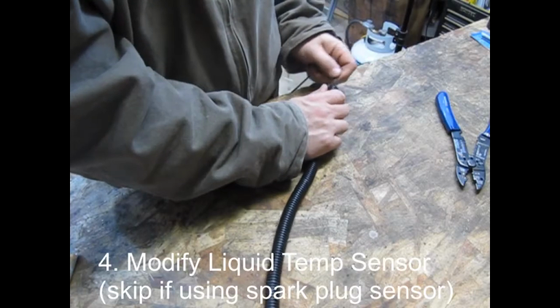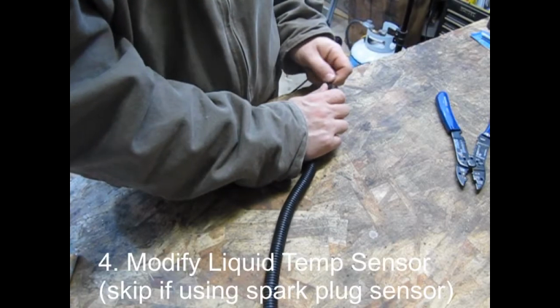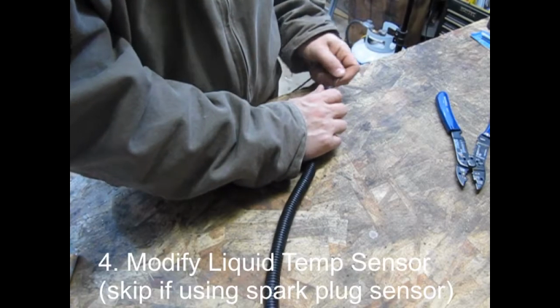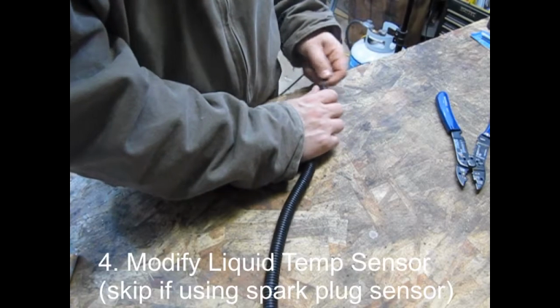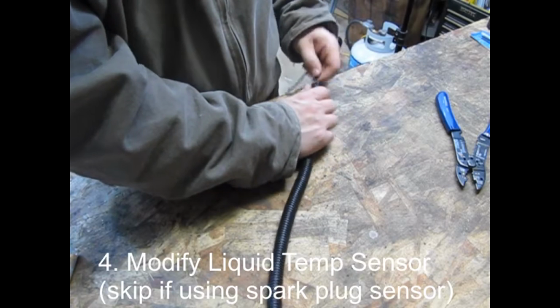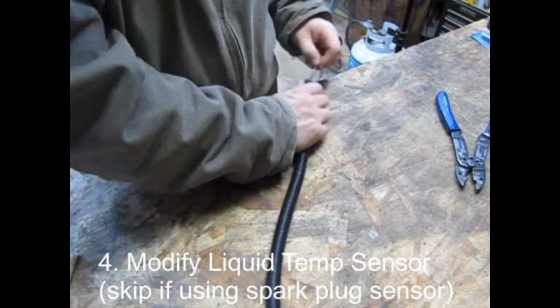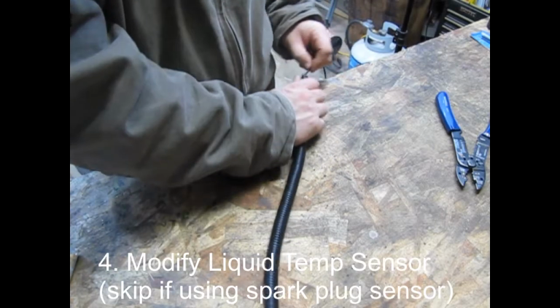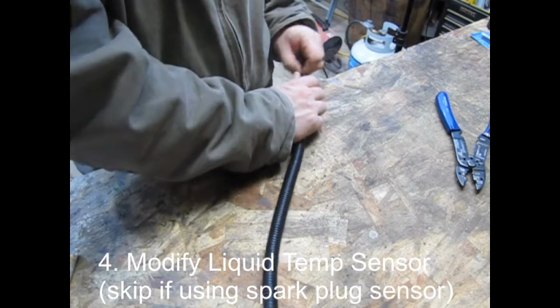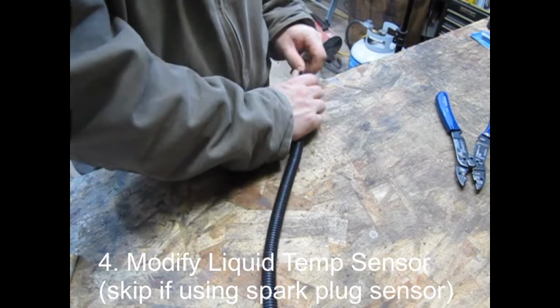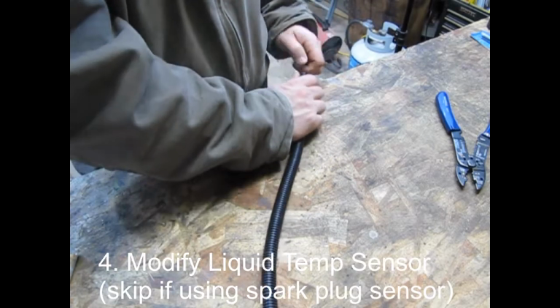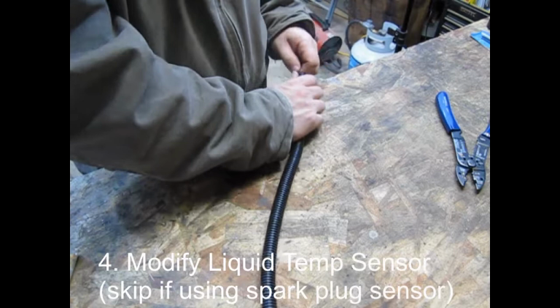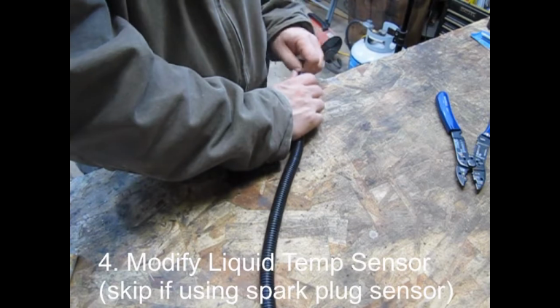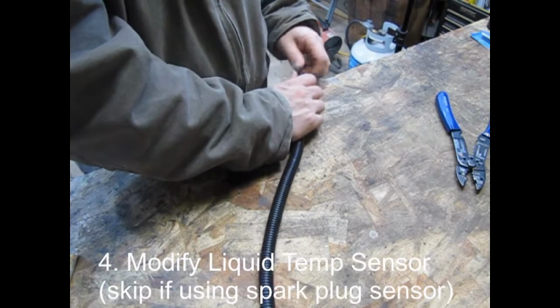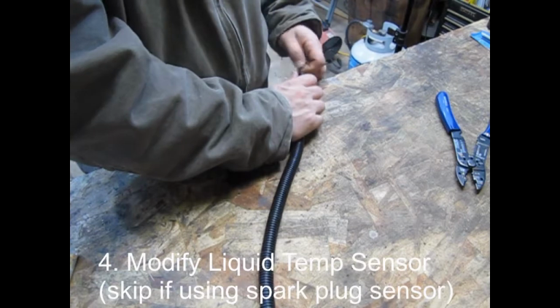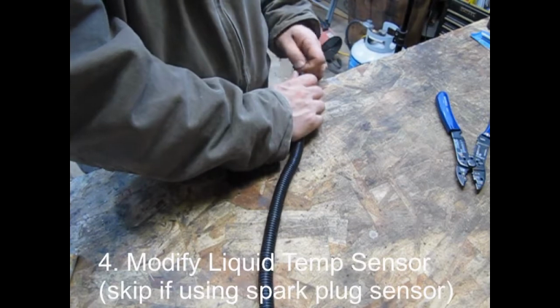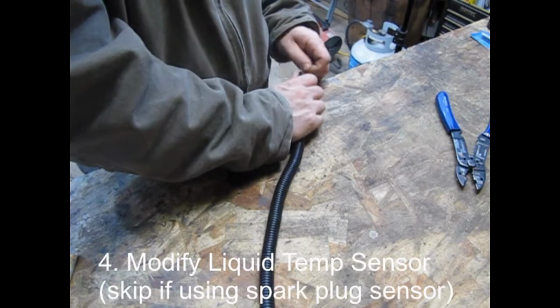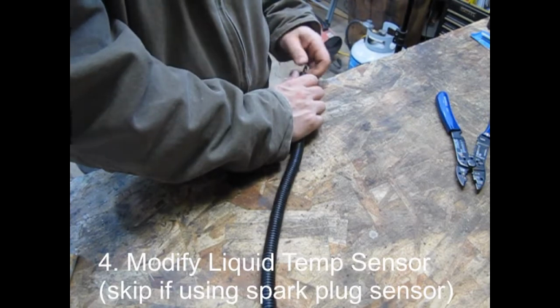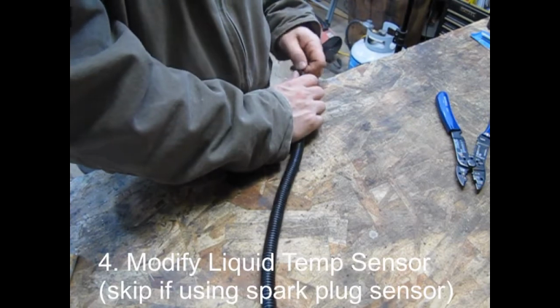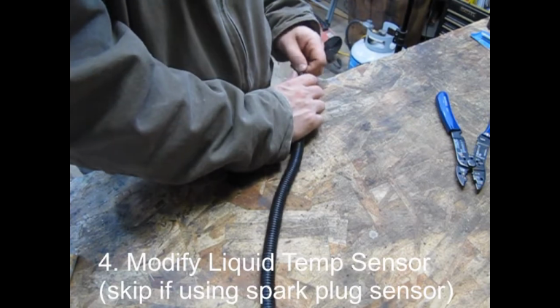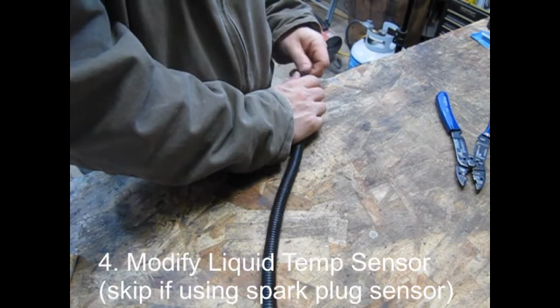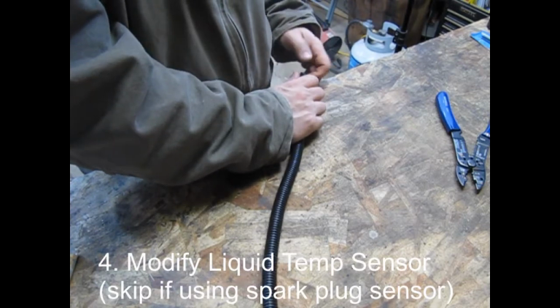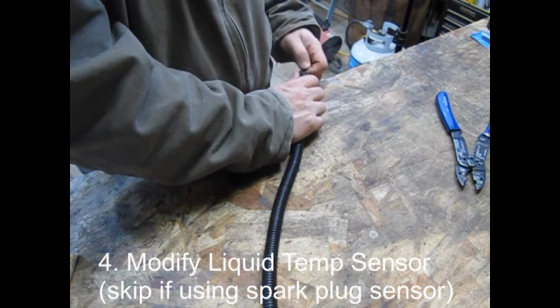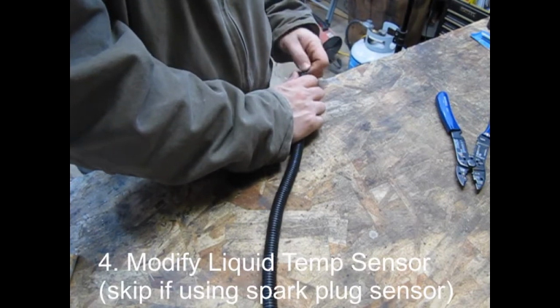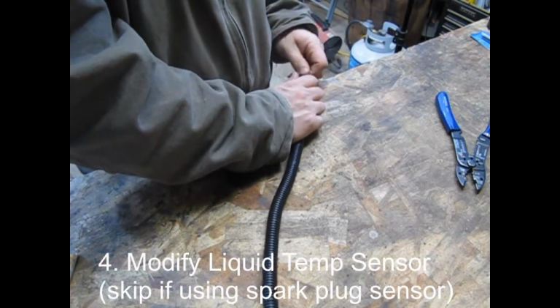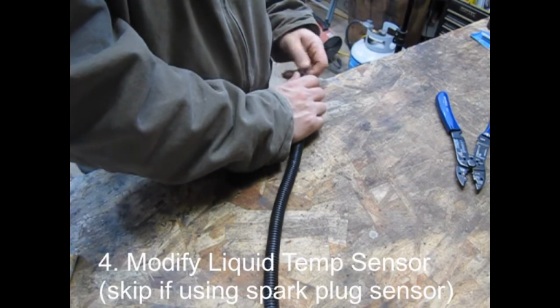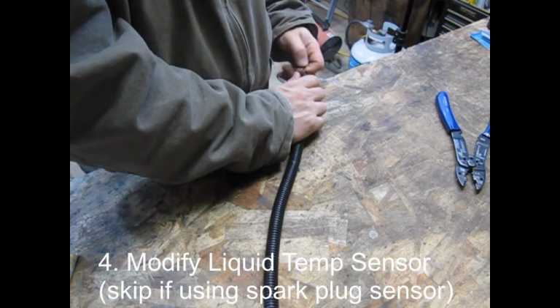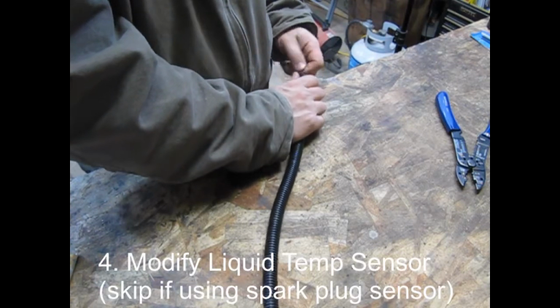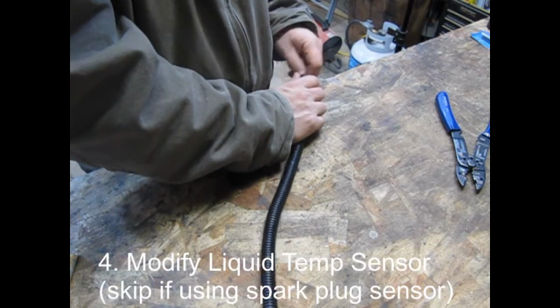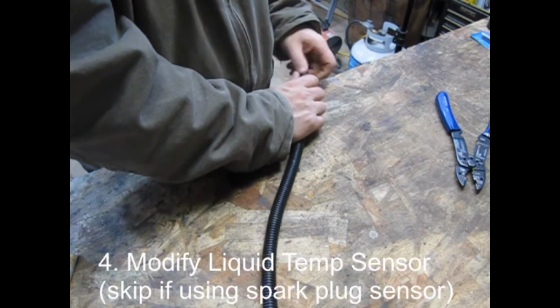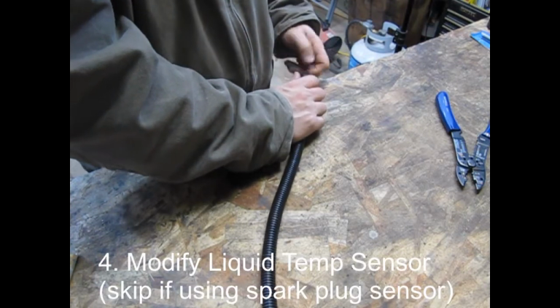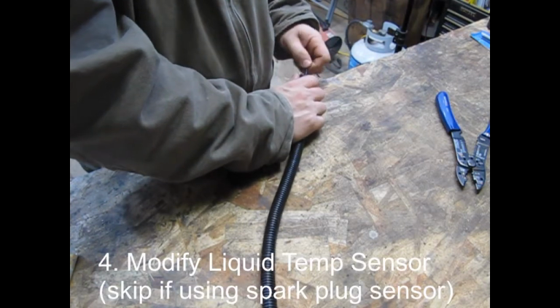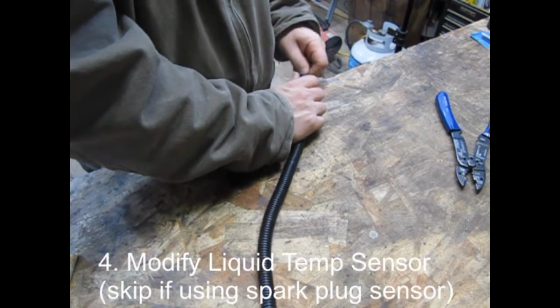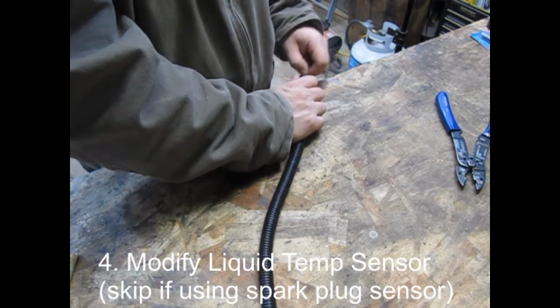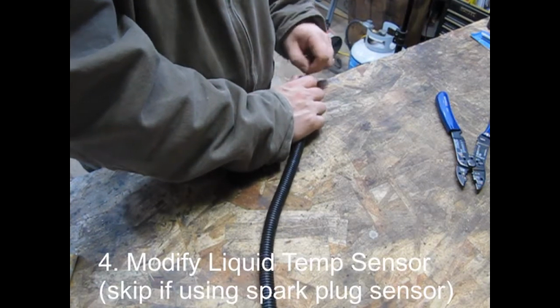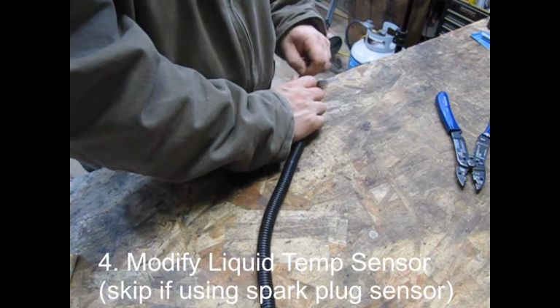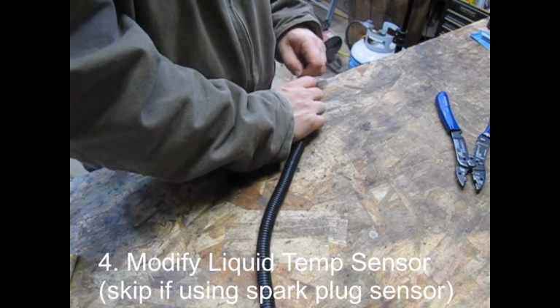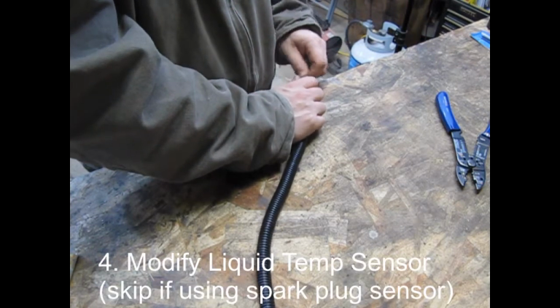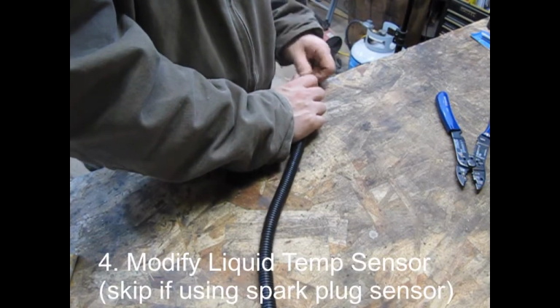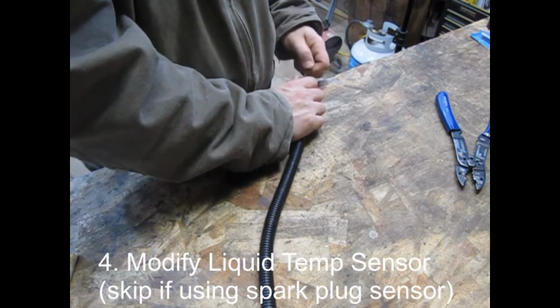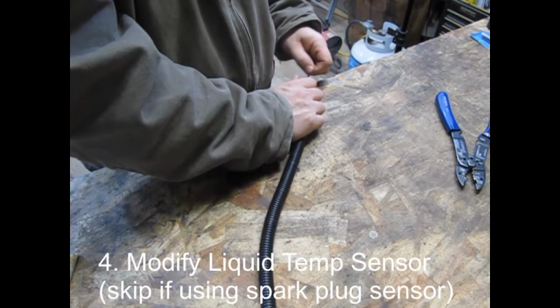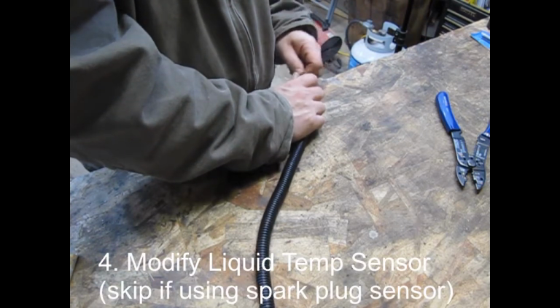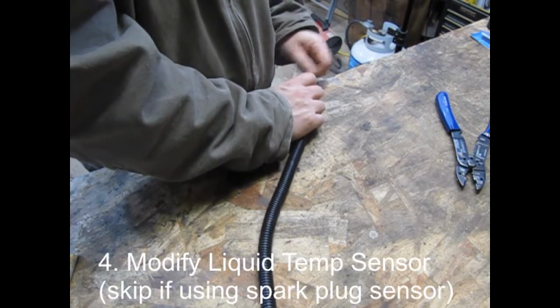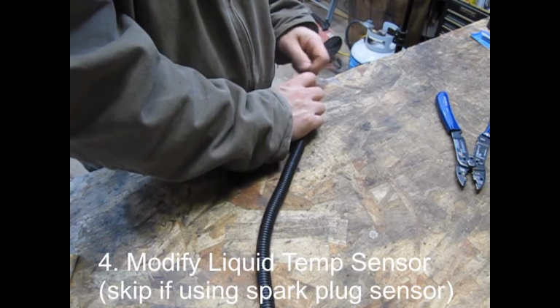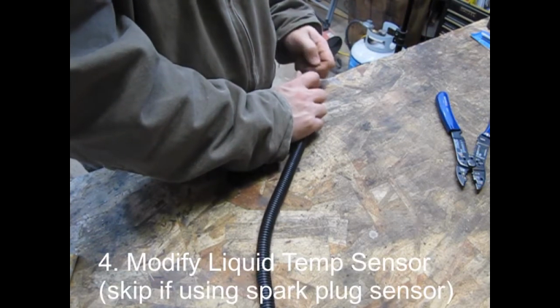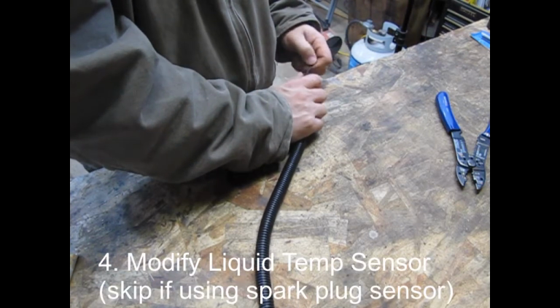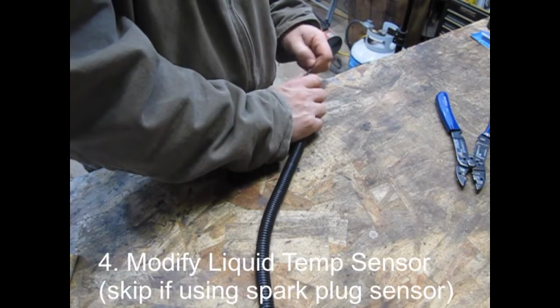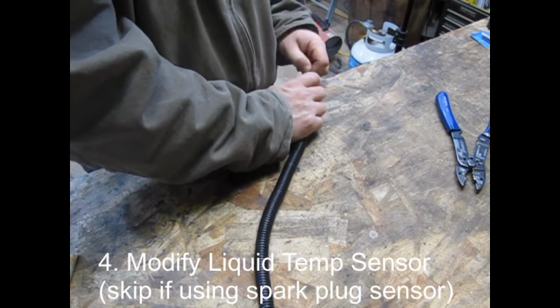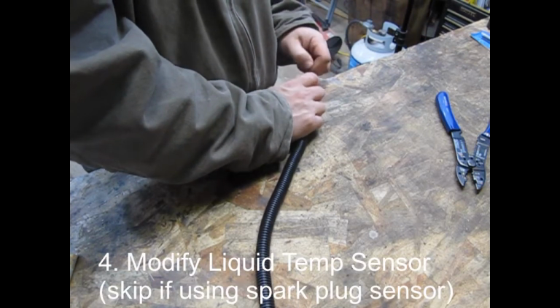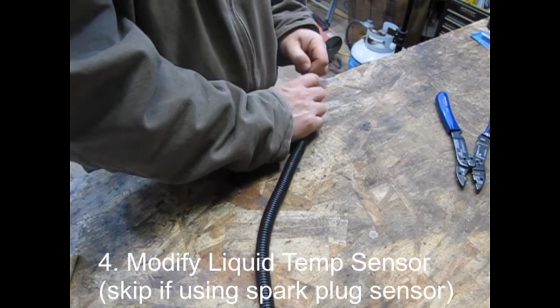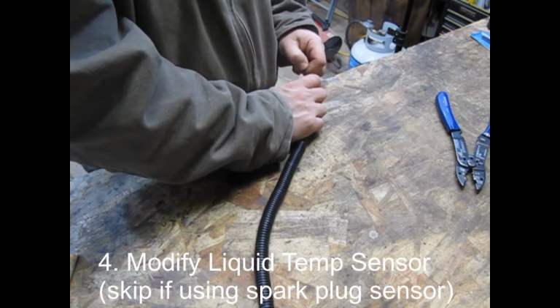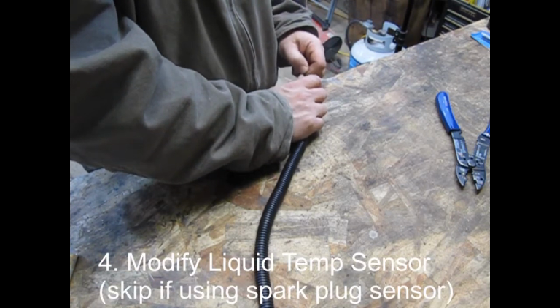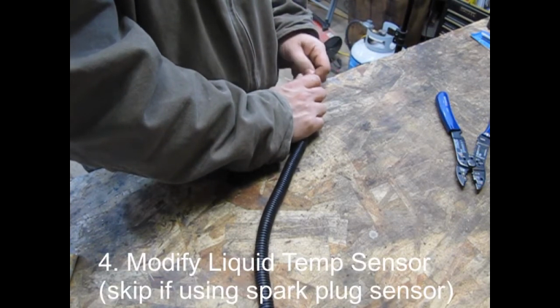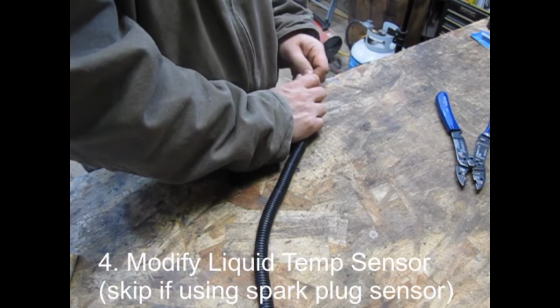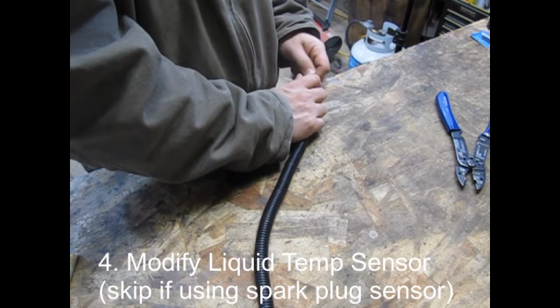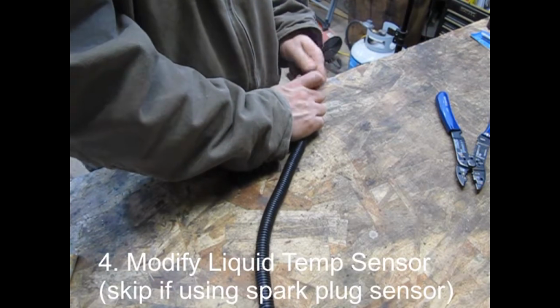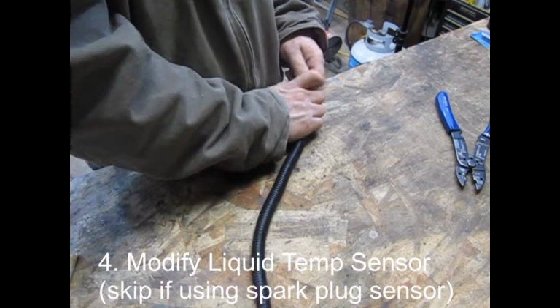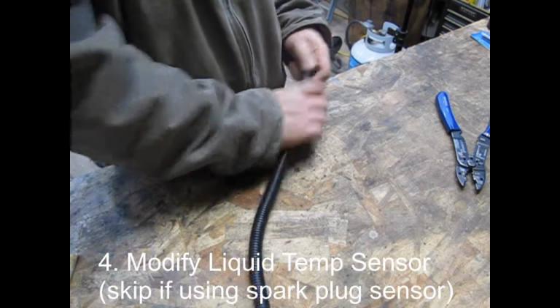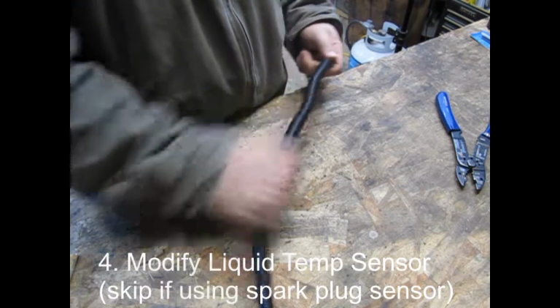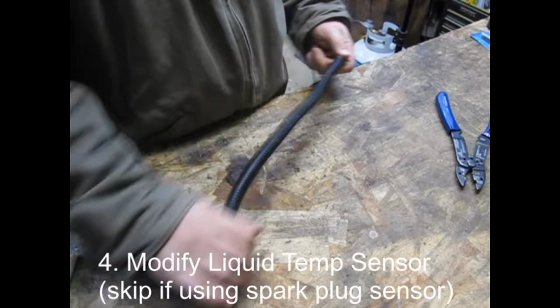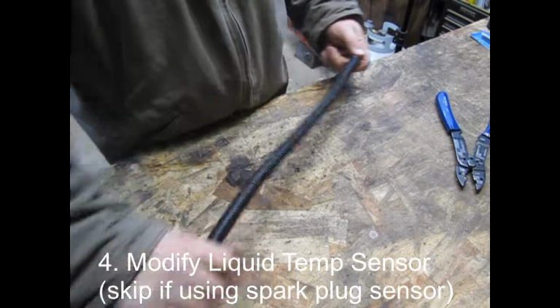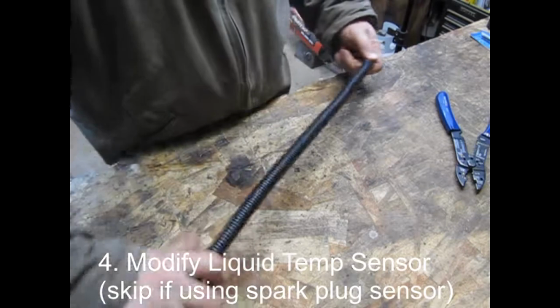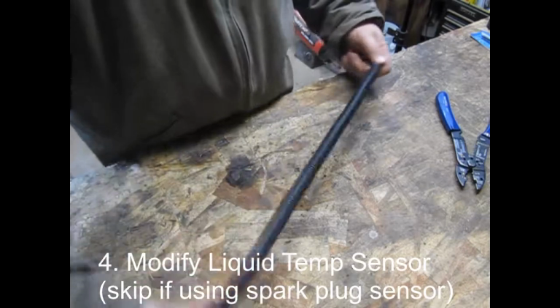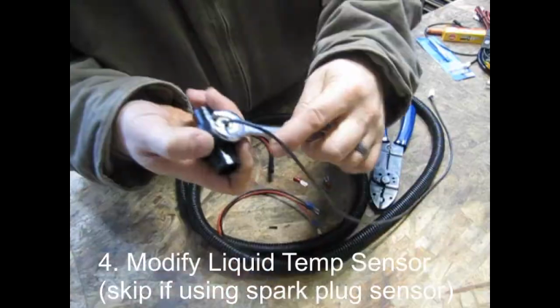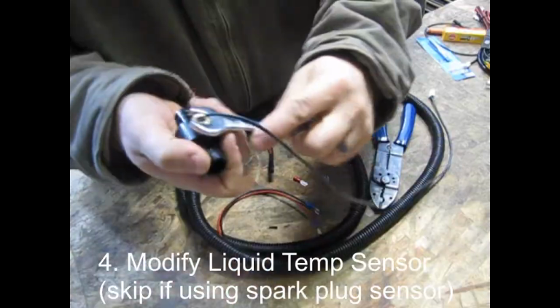Now put some black and red wire the full length of the split loom. Make sure you leave enough on either end — about 6 inches or so — for the connections you'll need to make.